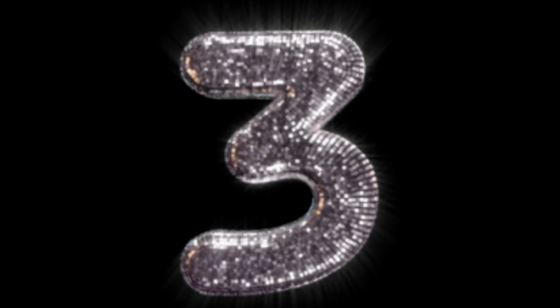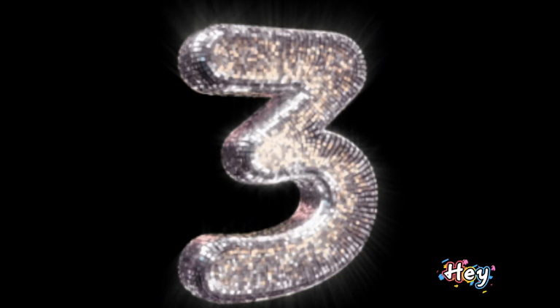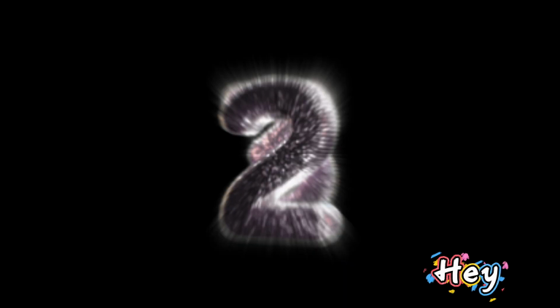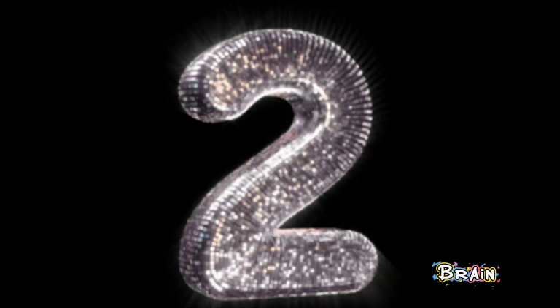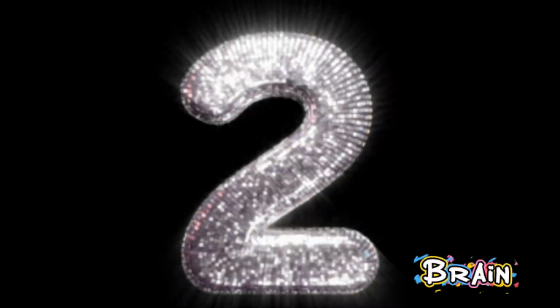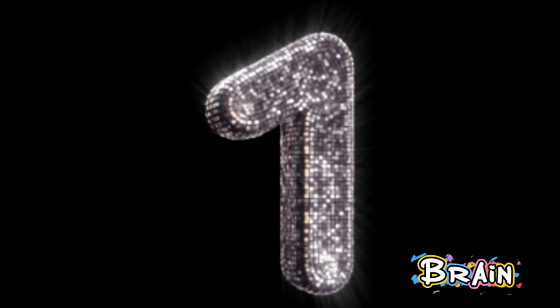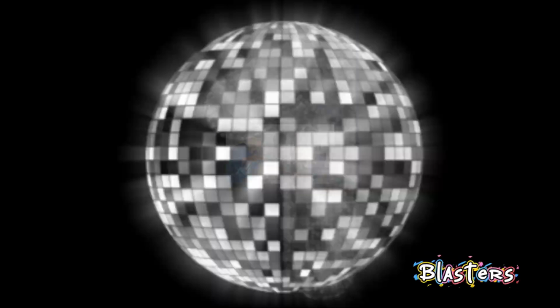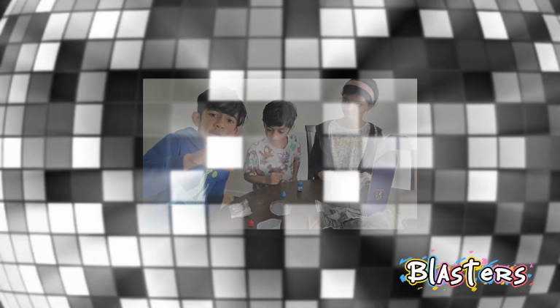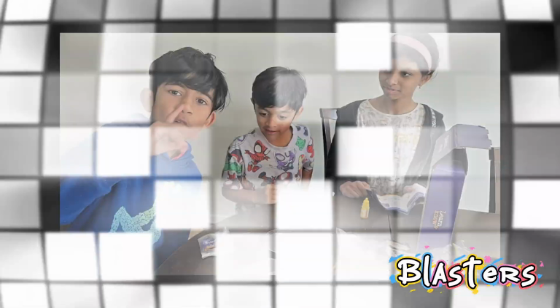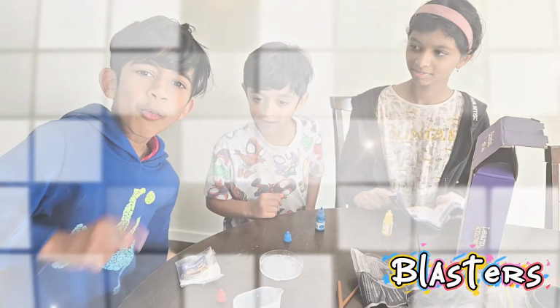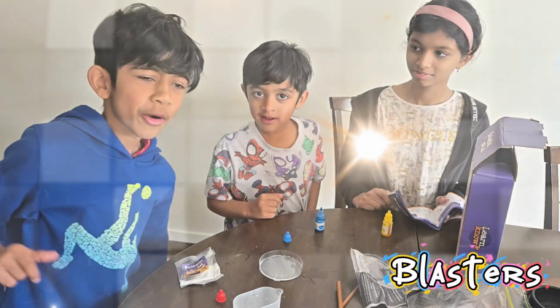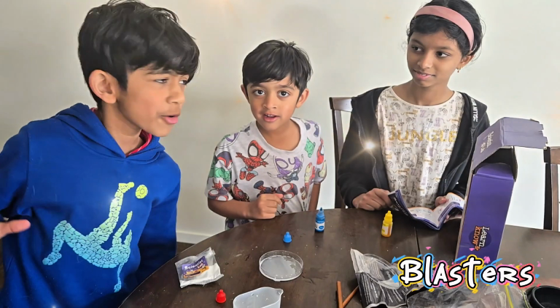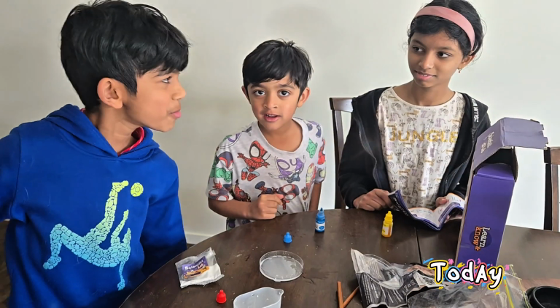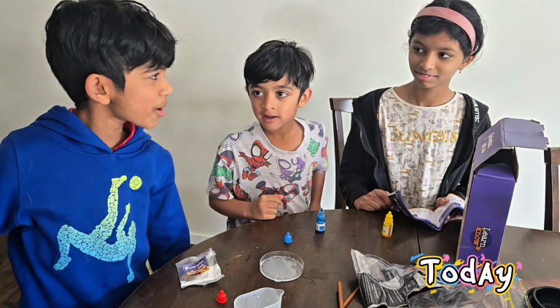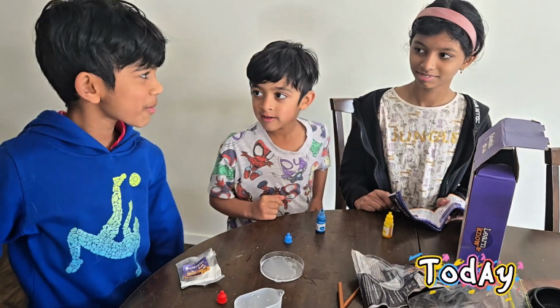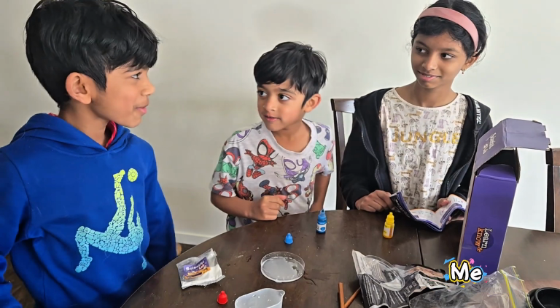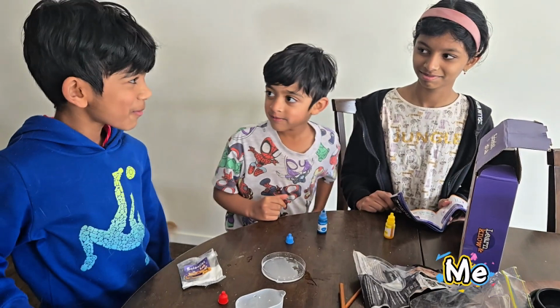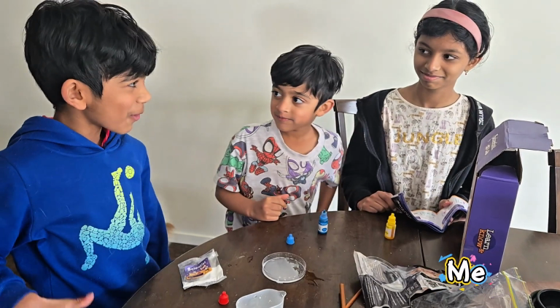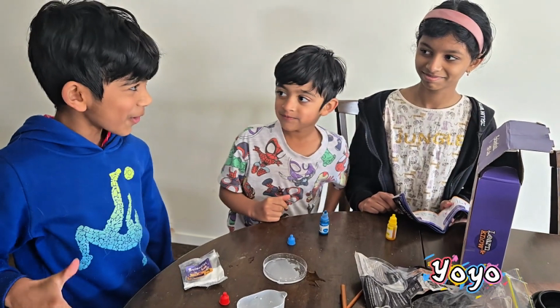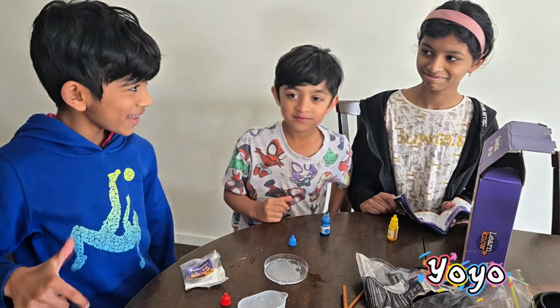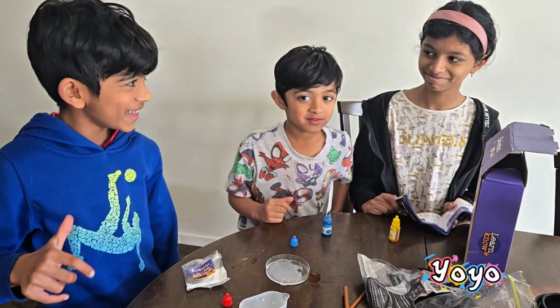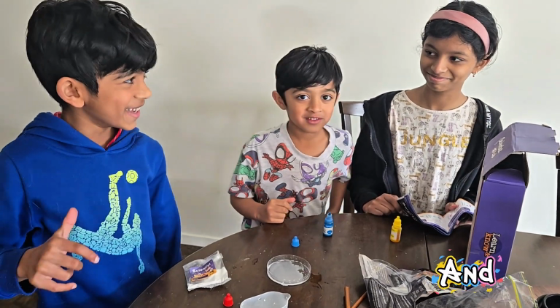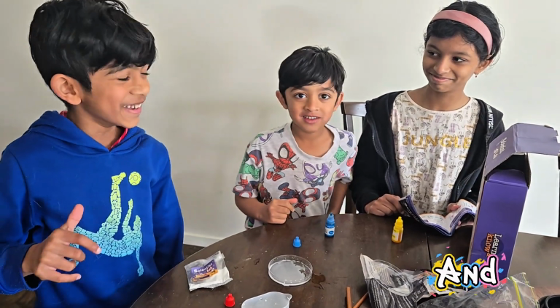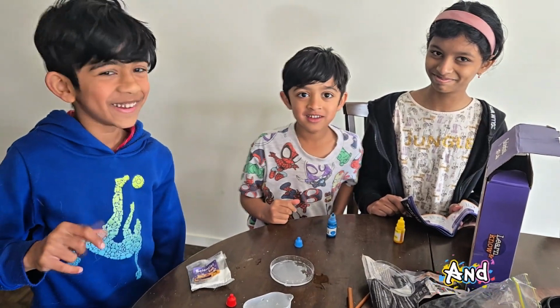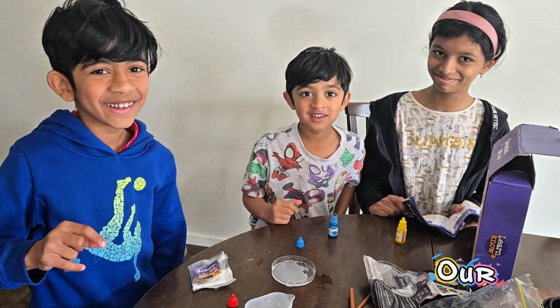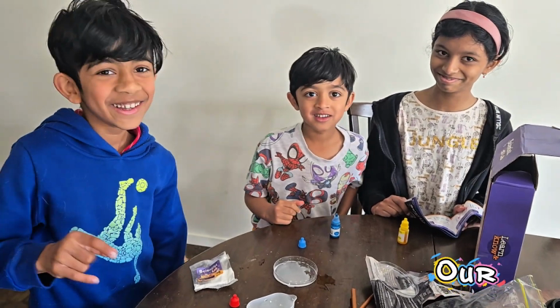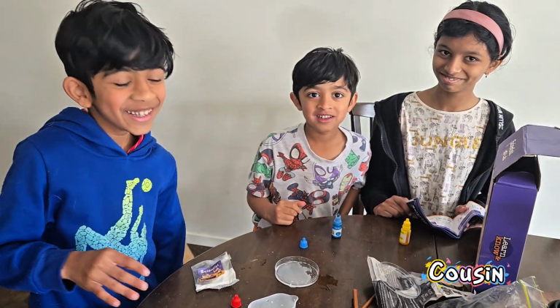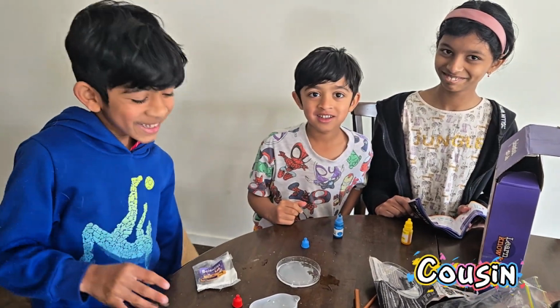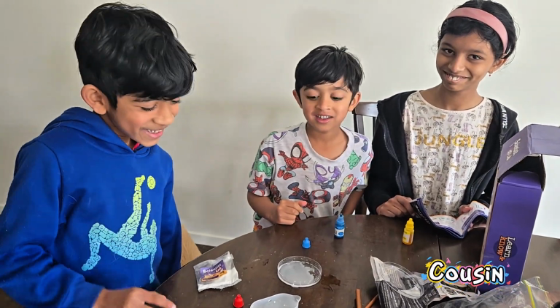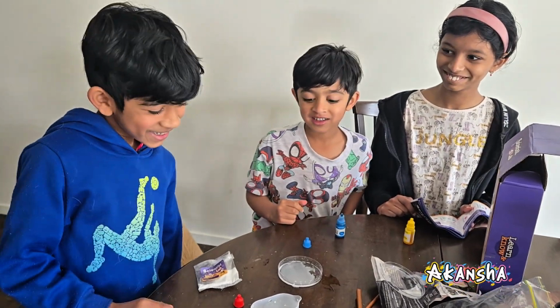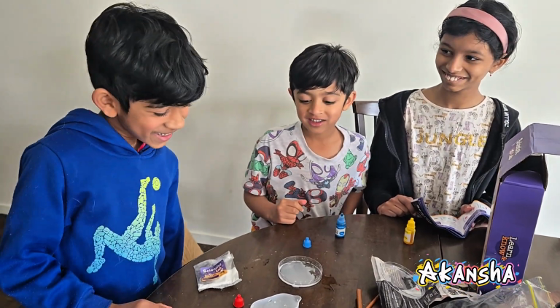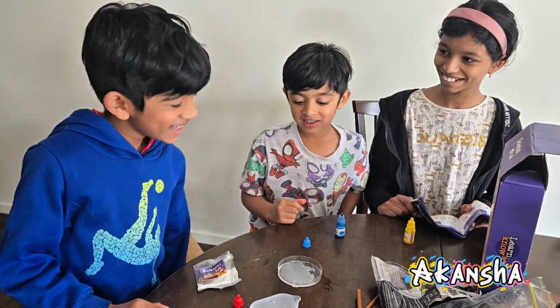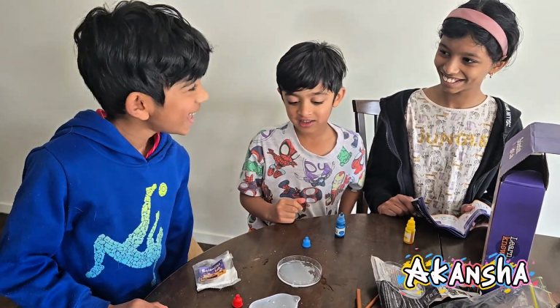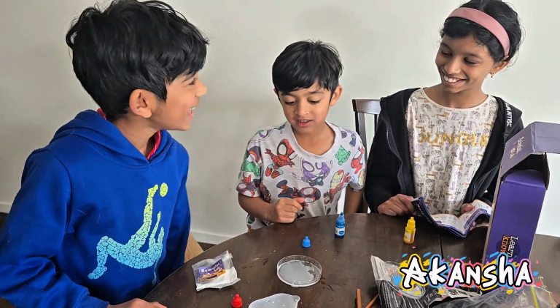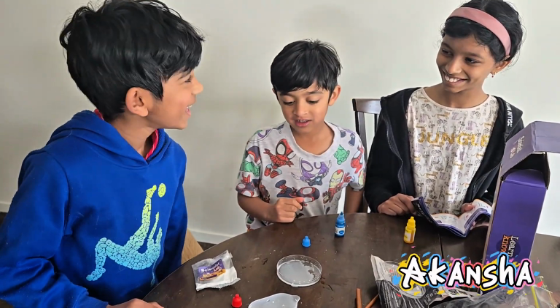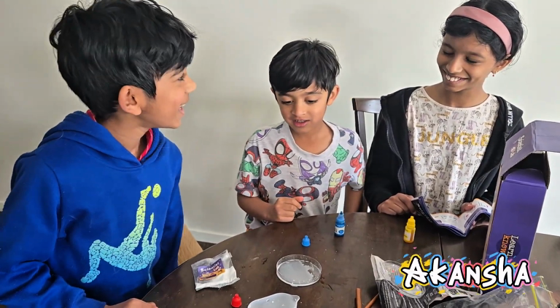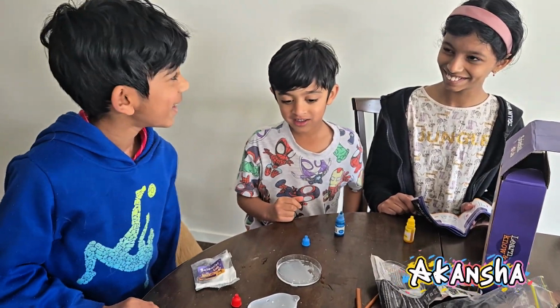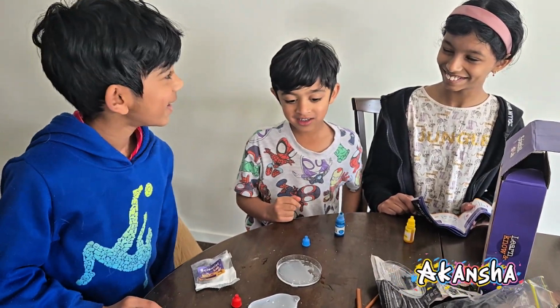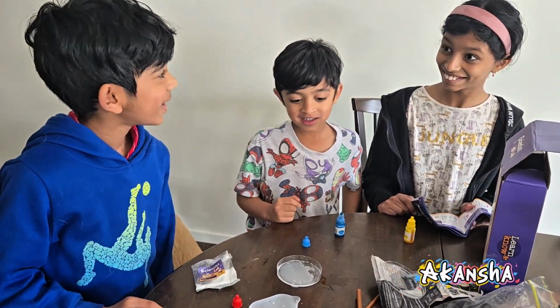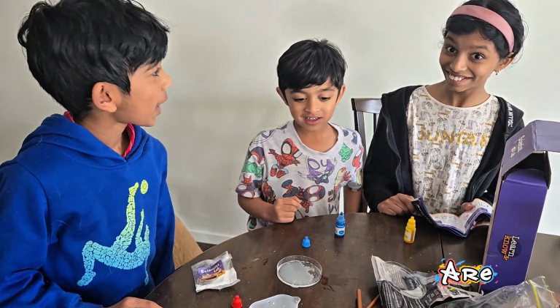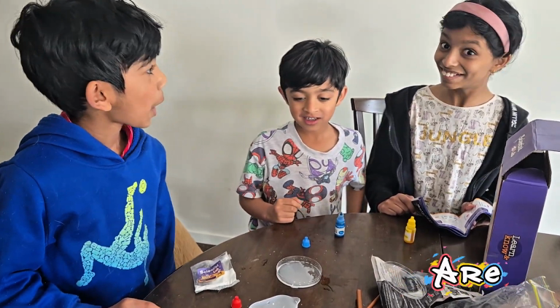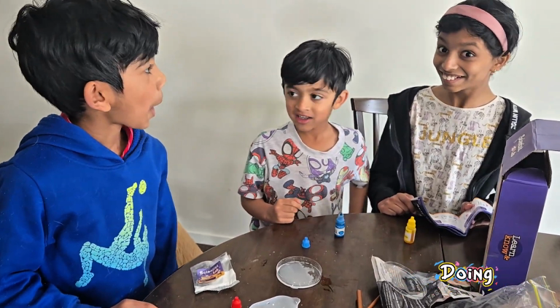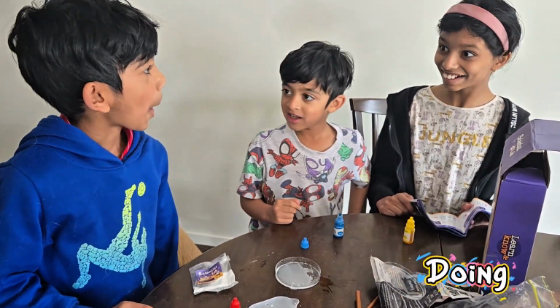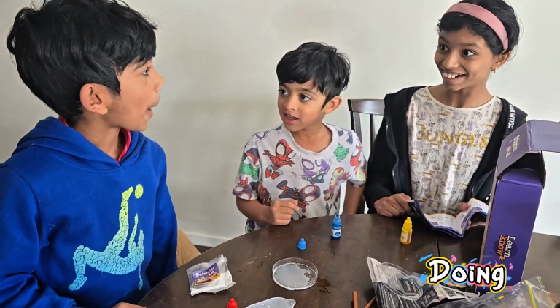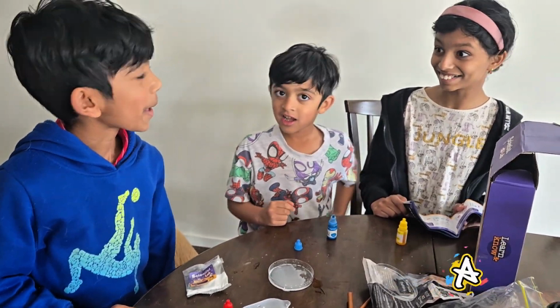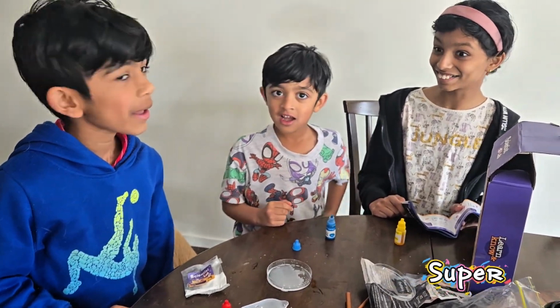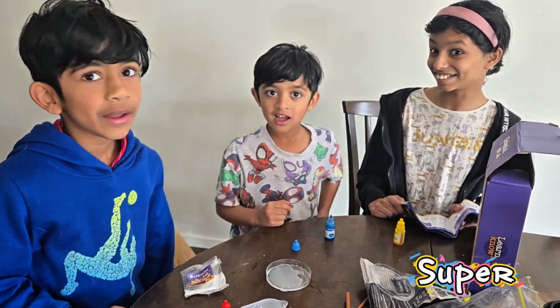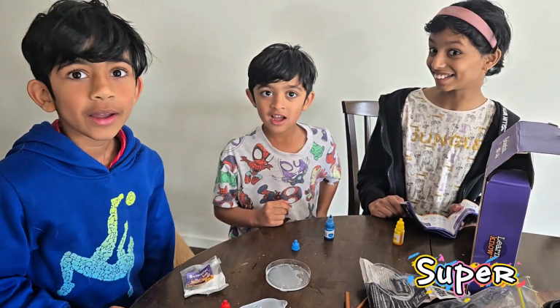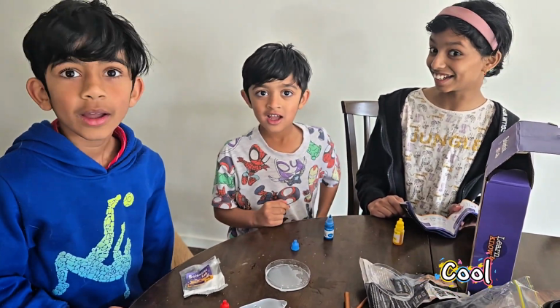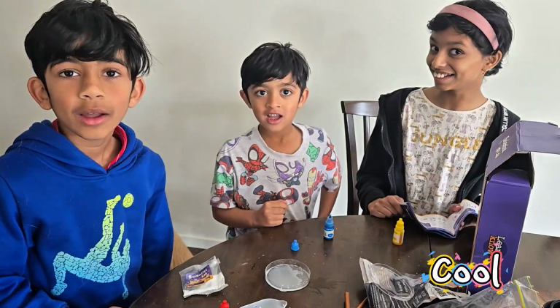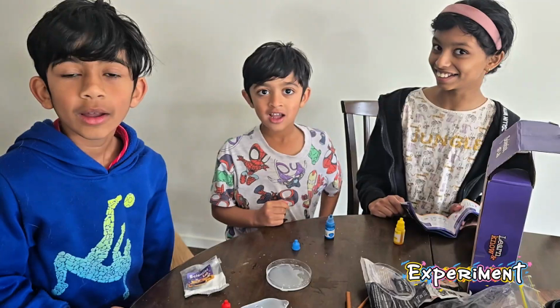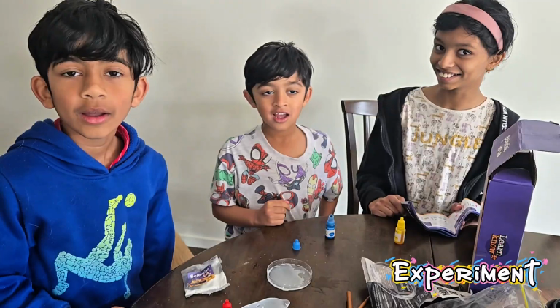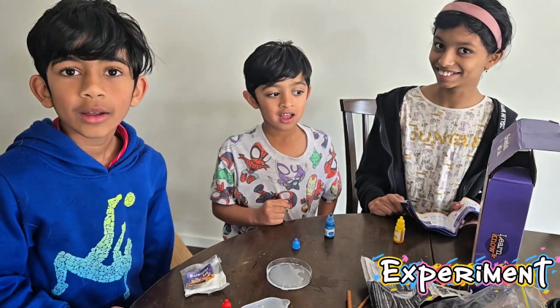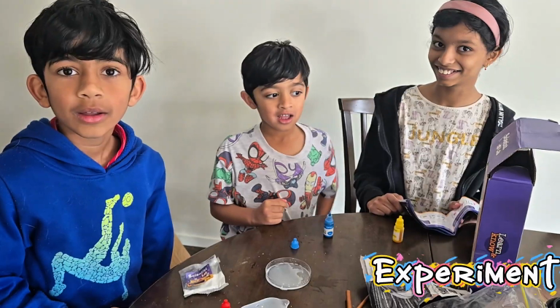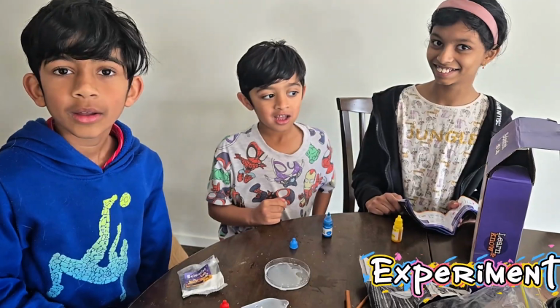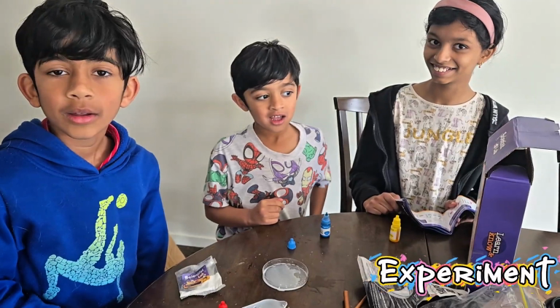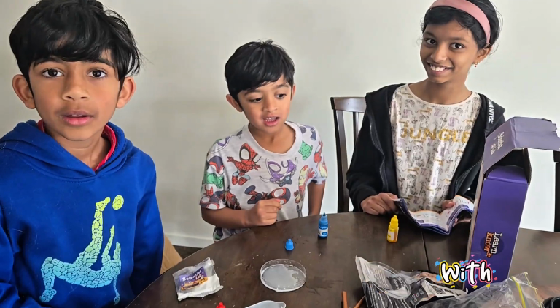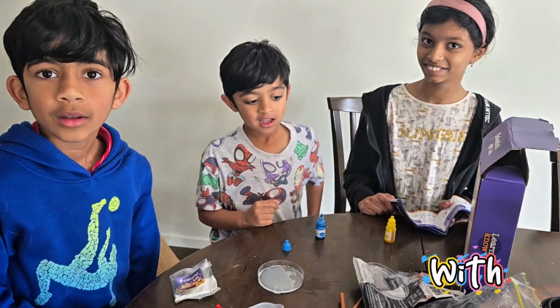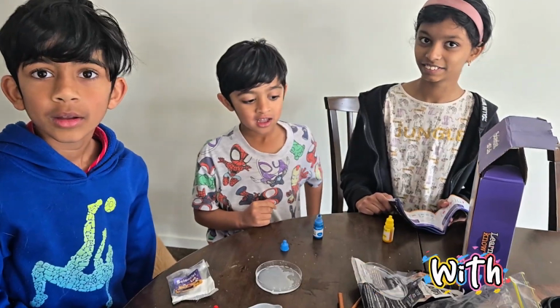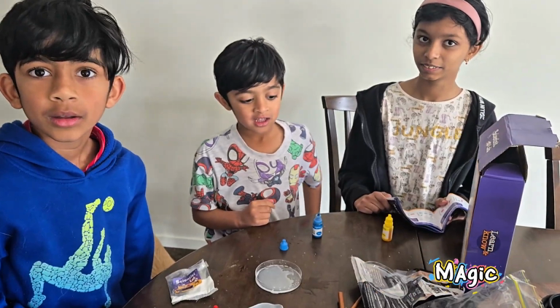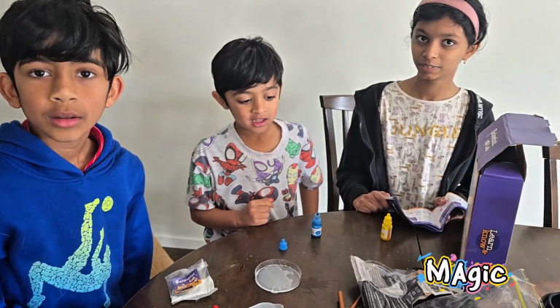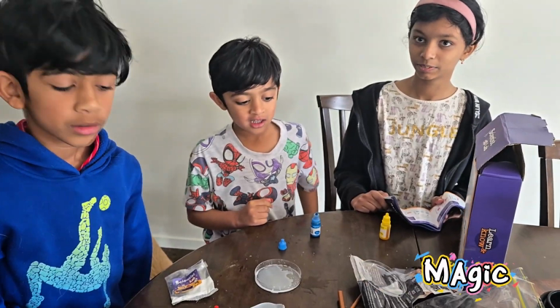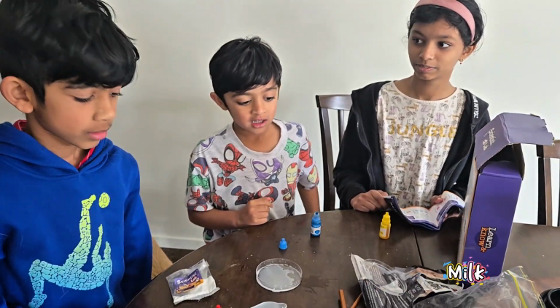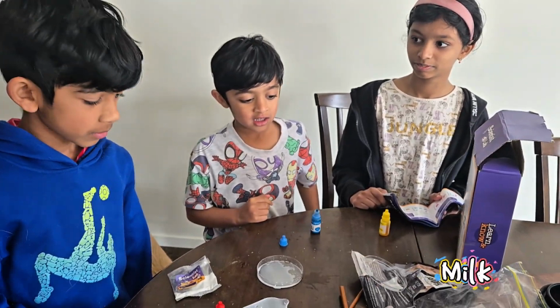Hey Brain Blasters! Today me, Yoyo, and our cousin Akanksha are doing a super cool experiment with magic milk.